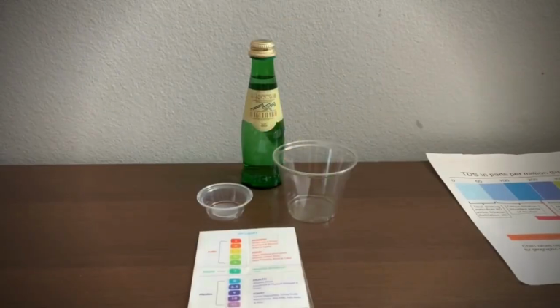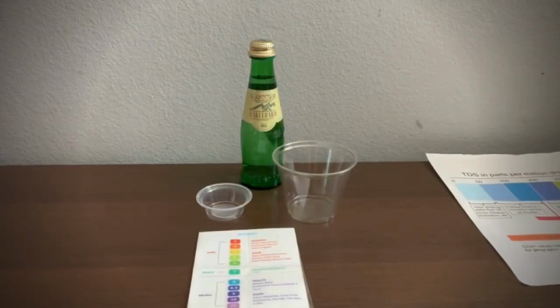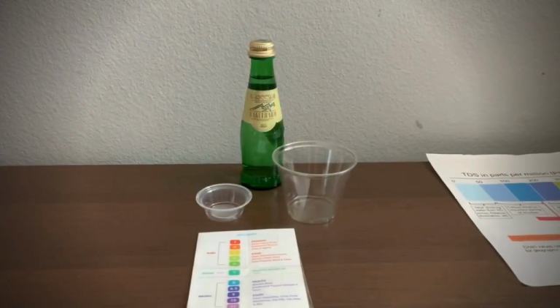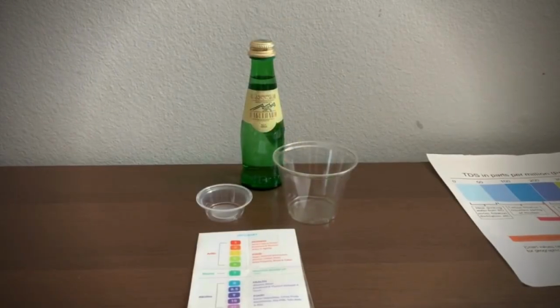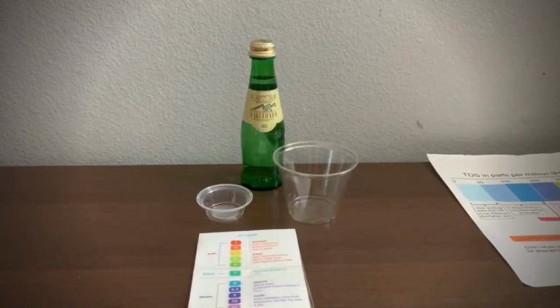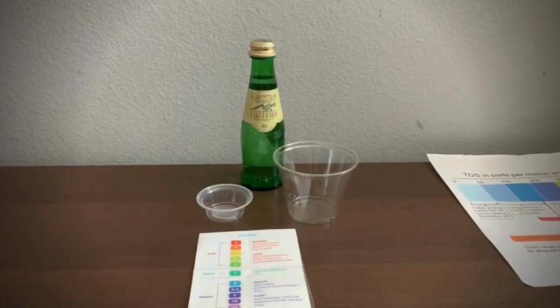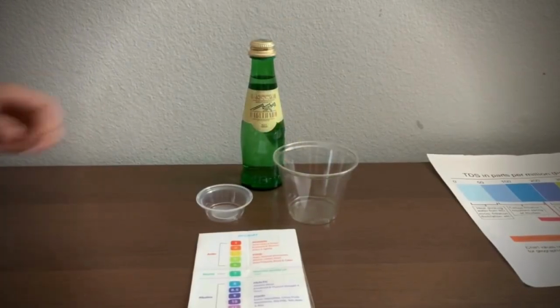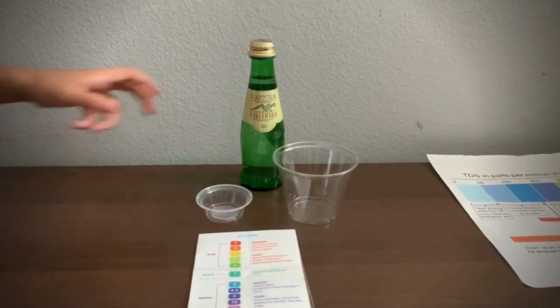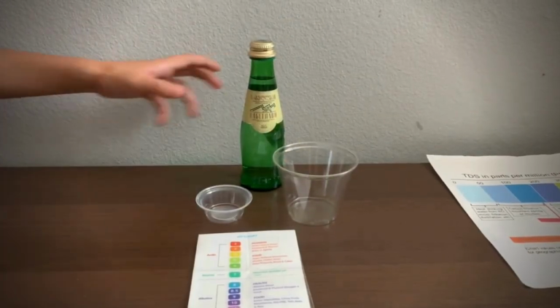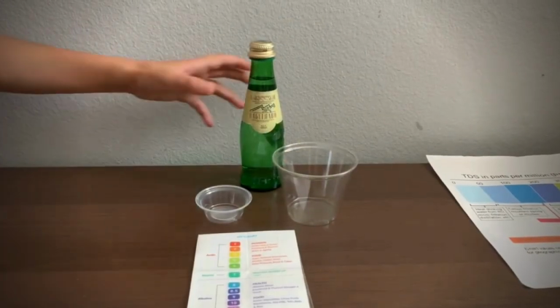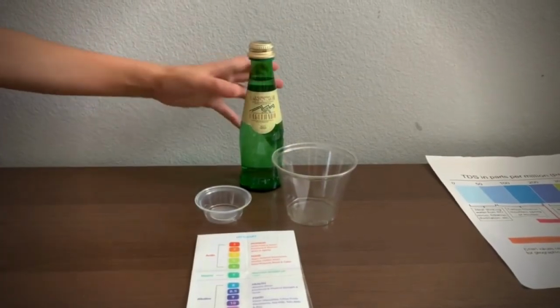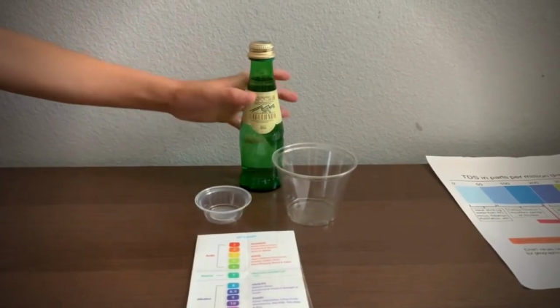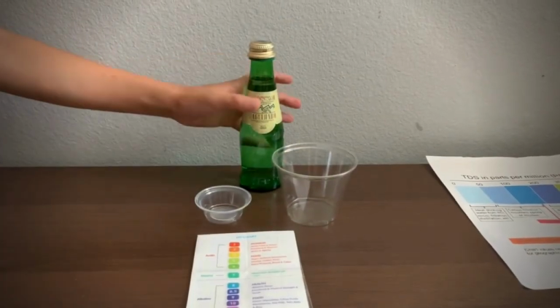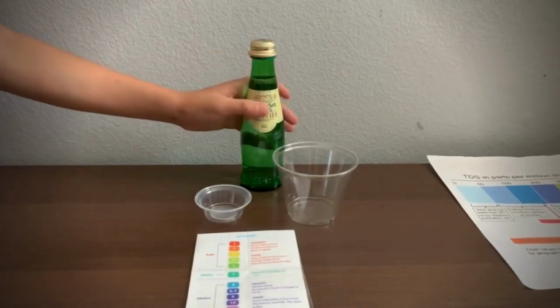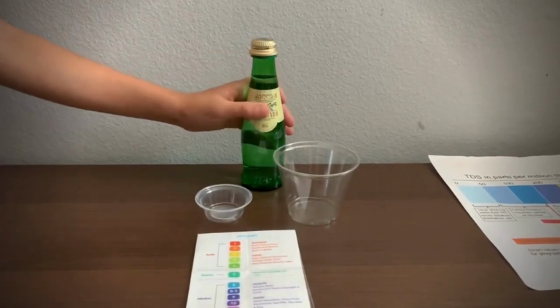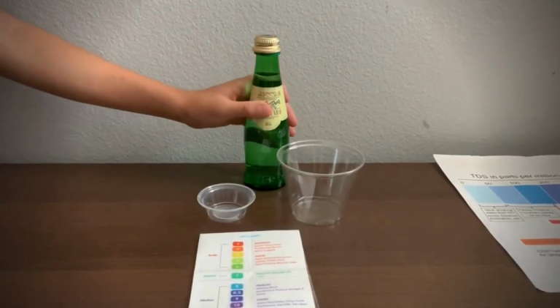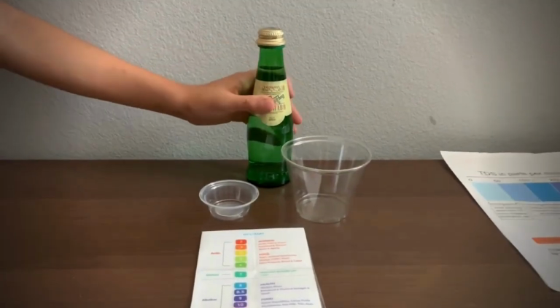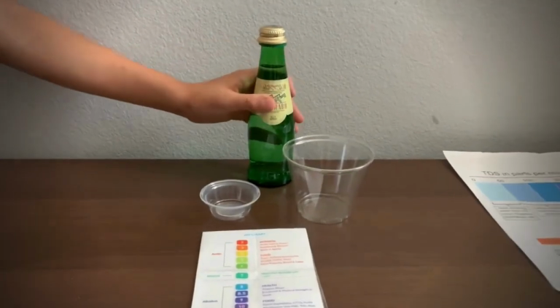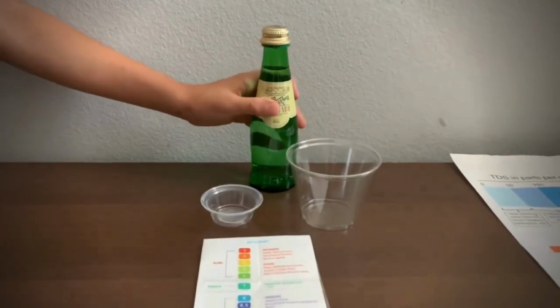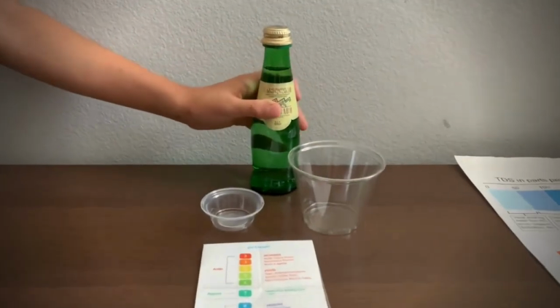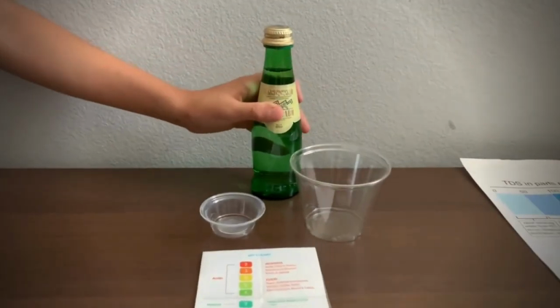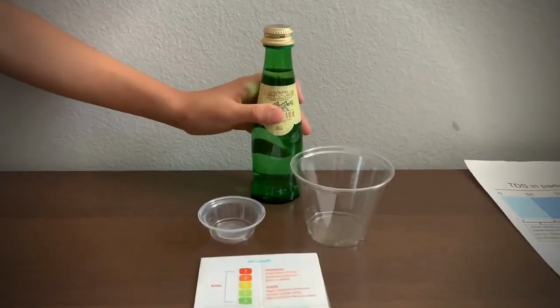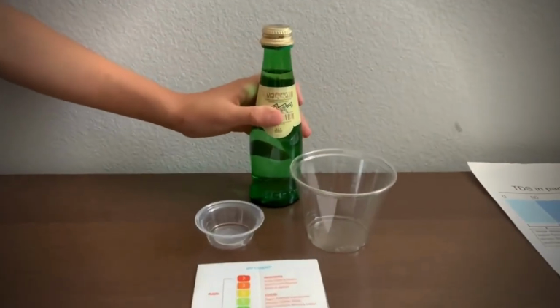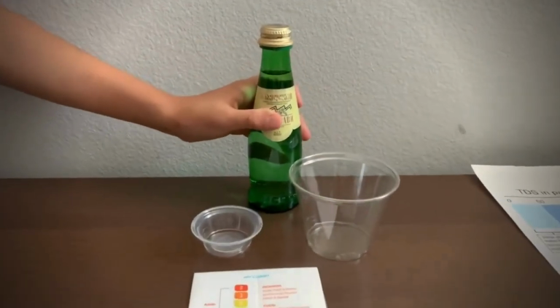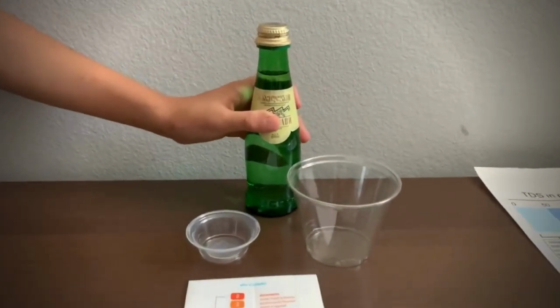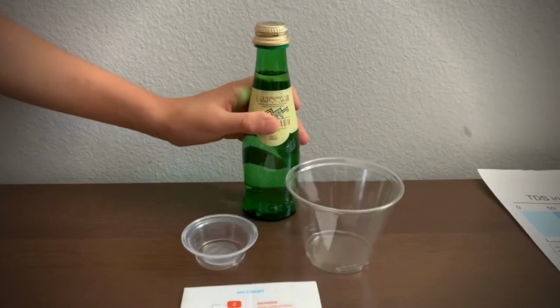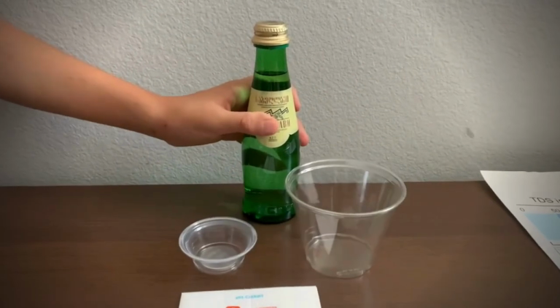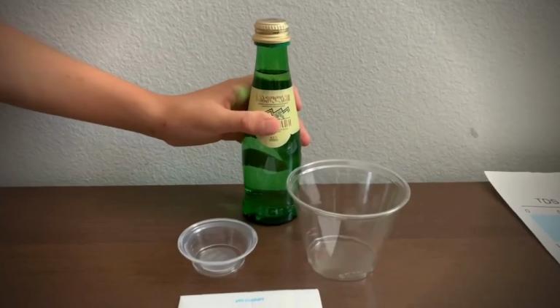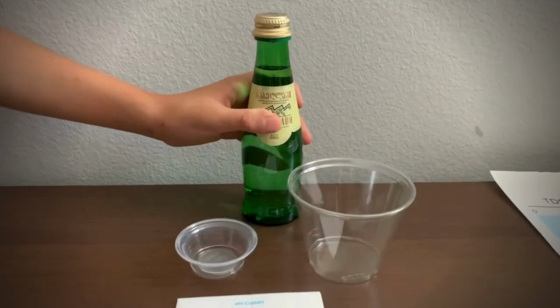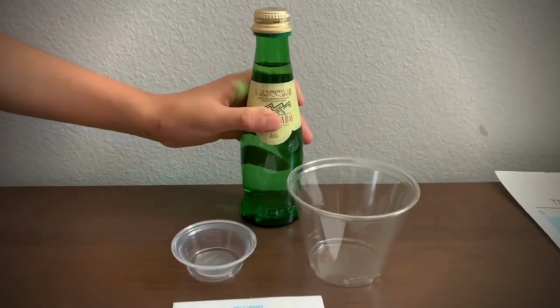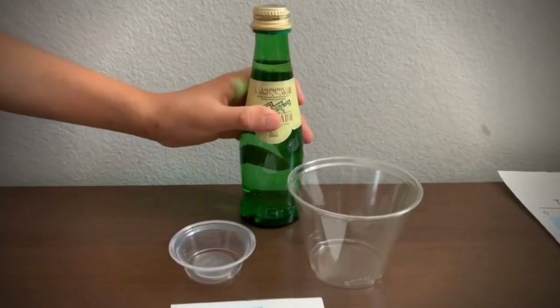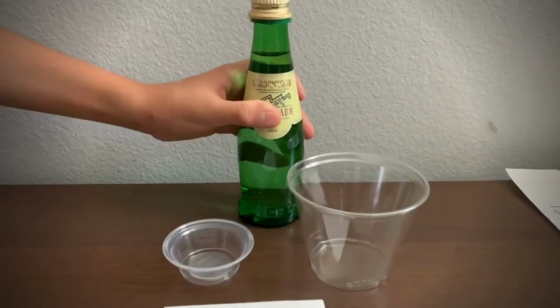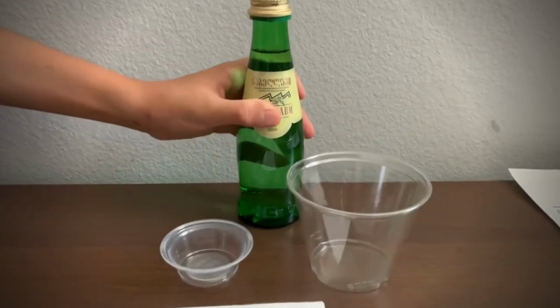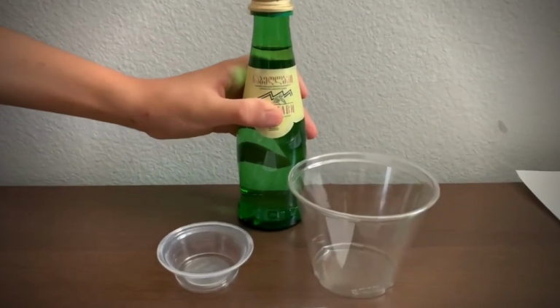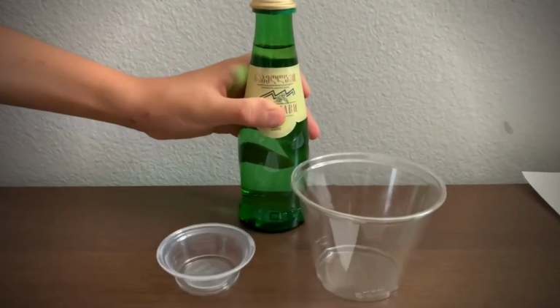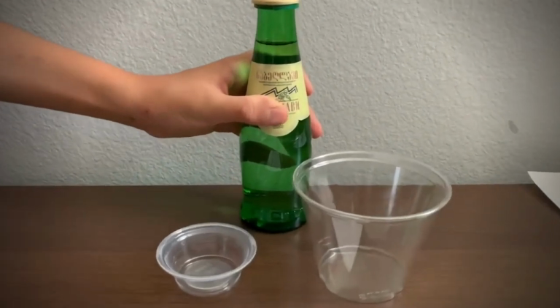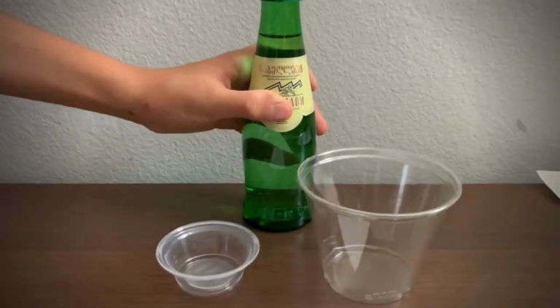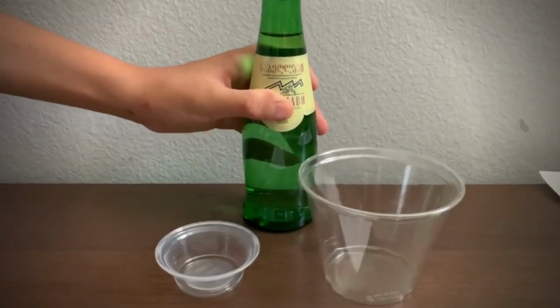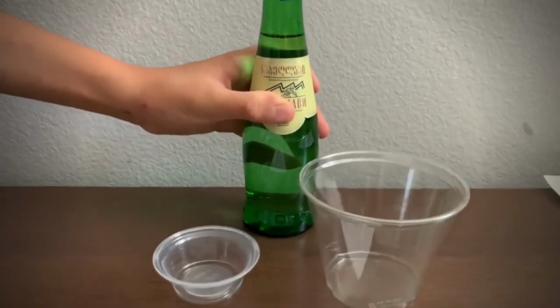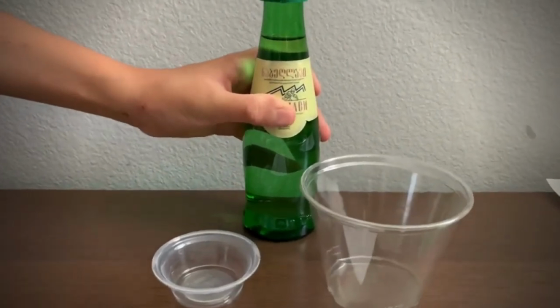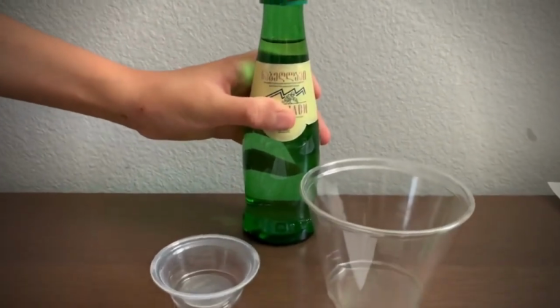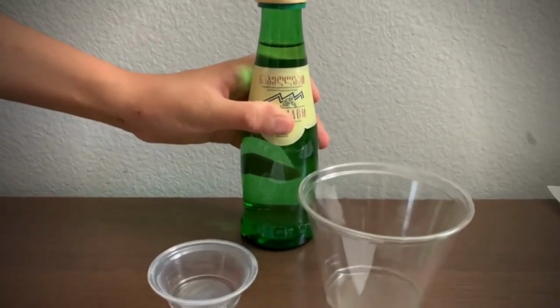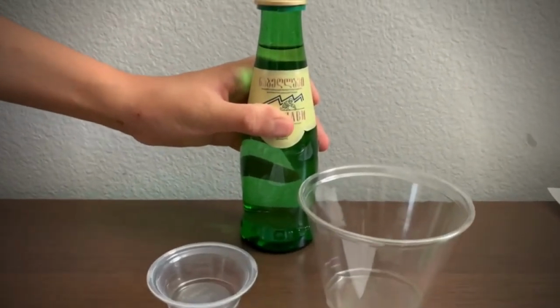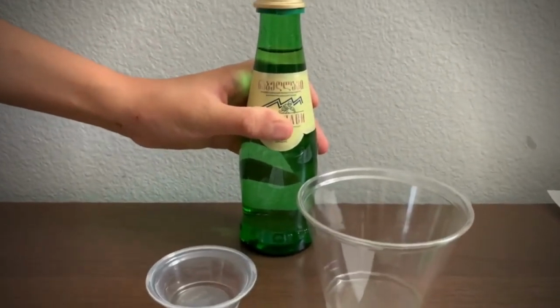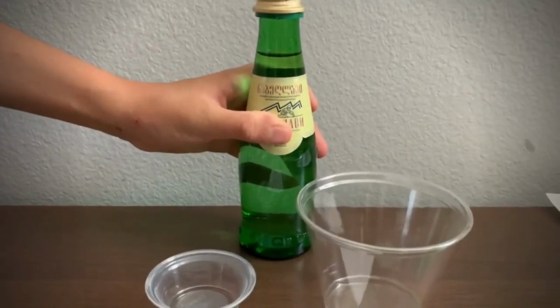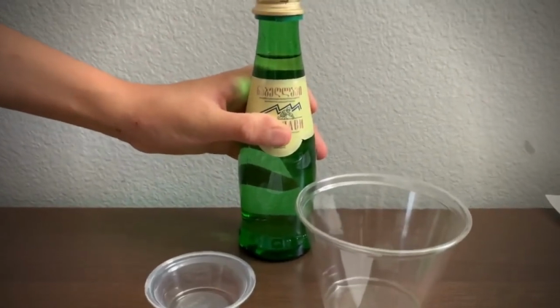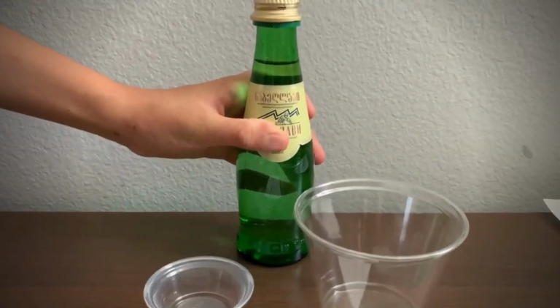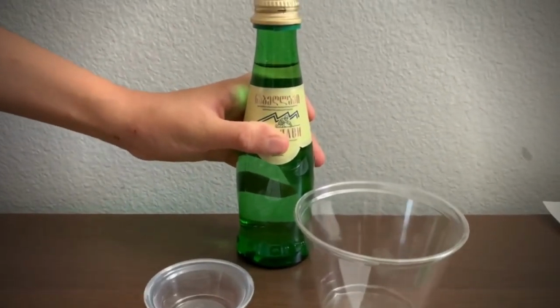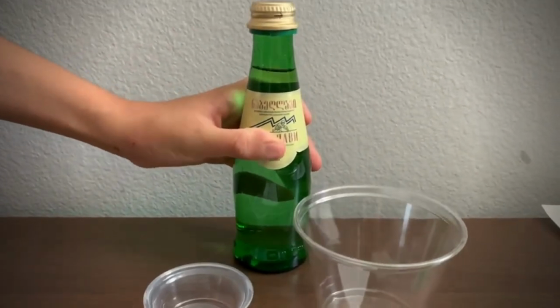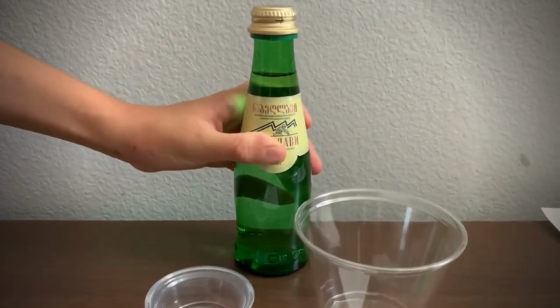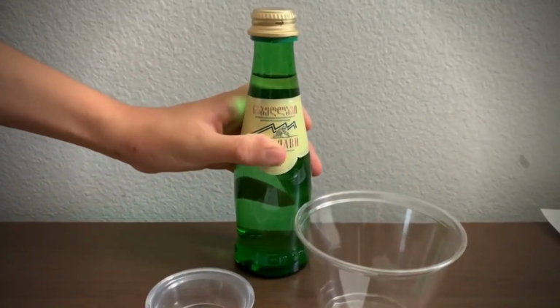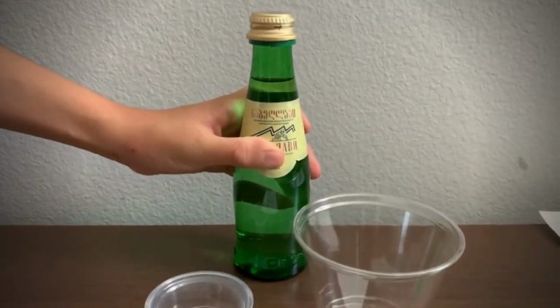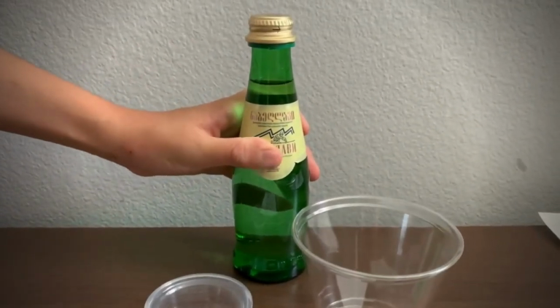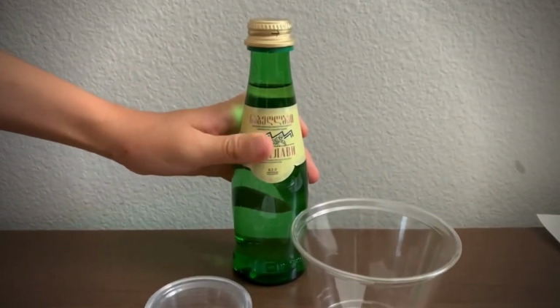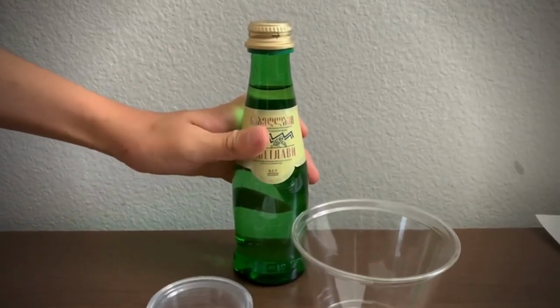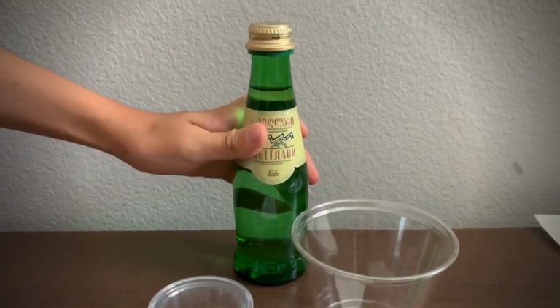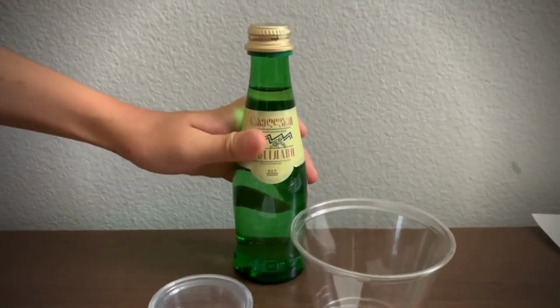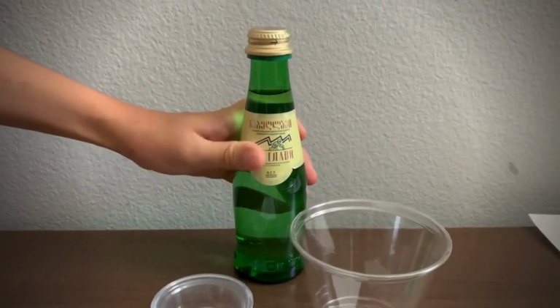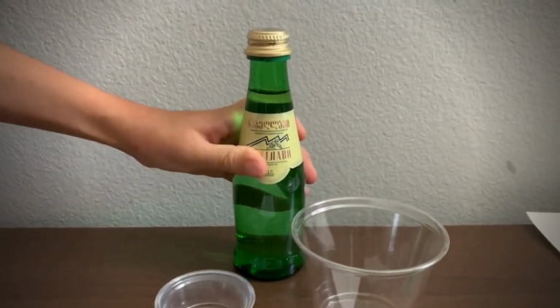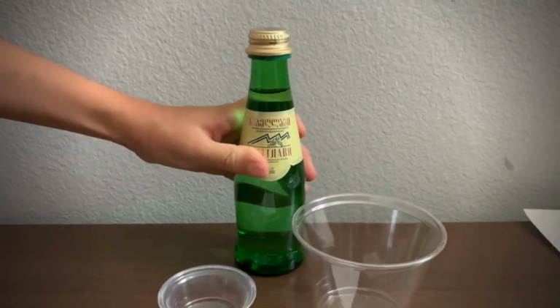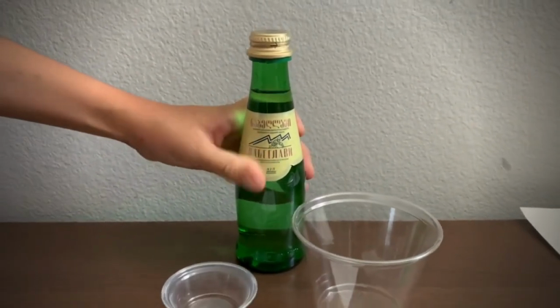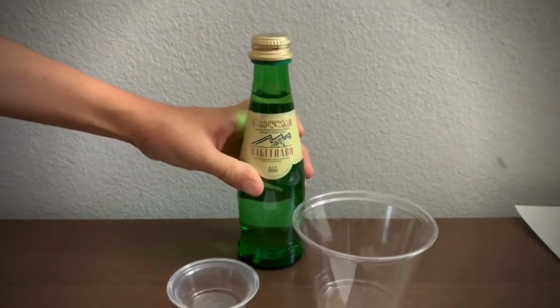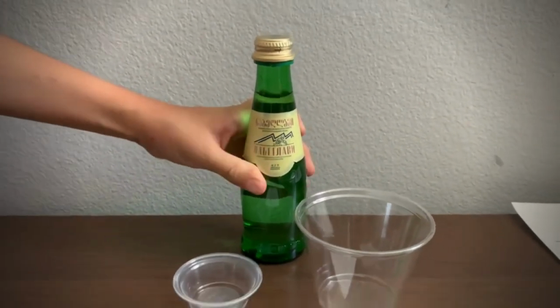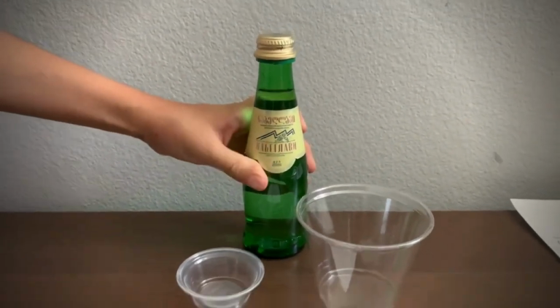This is Novak Lavi Mineral Healing Water, sourced from Georgia Country. Let's test the pH and TDS levels.